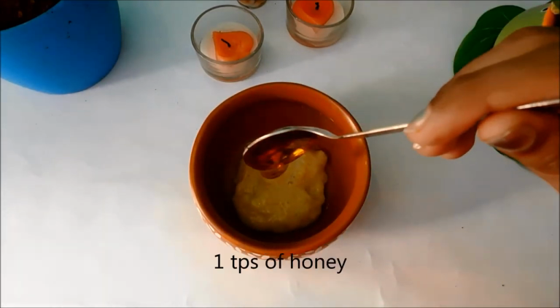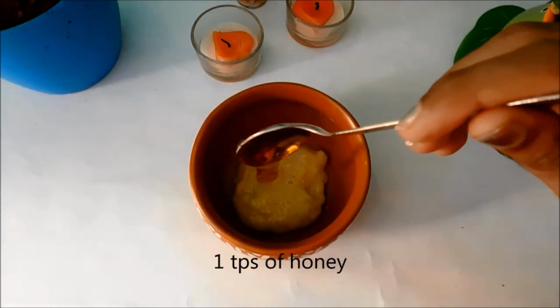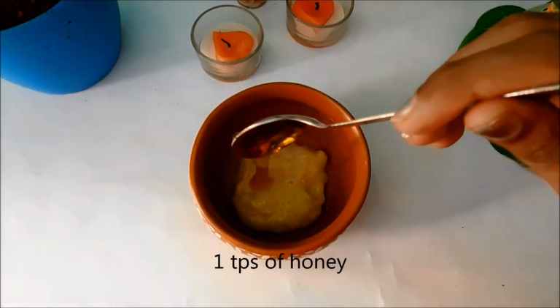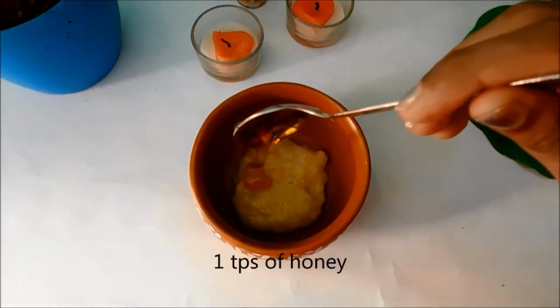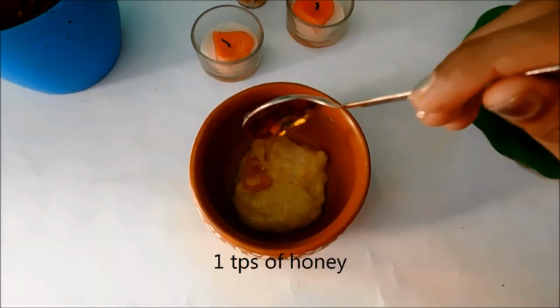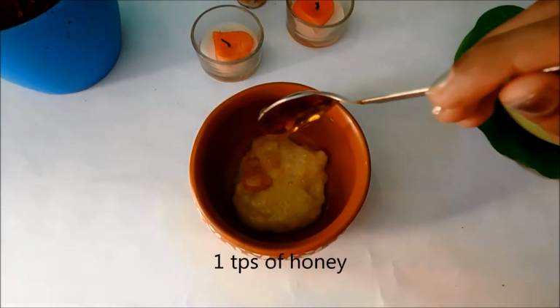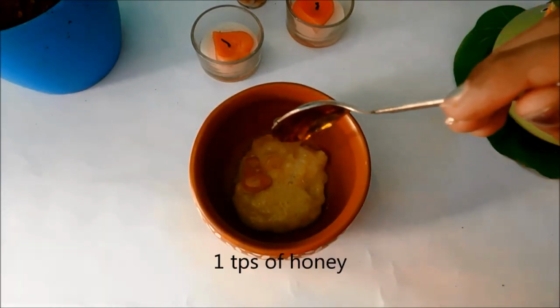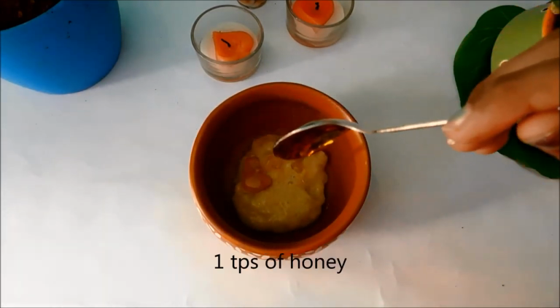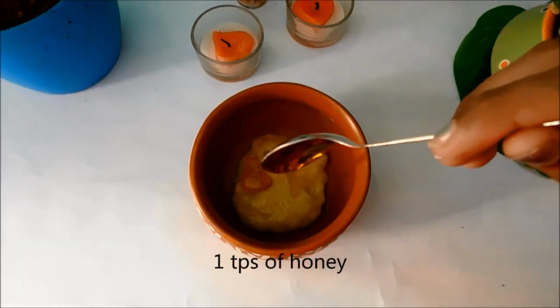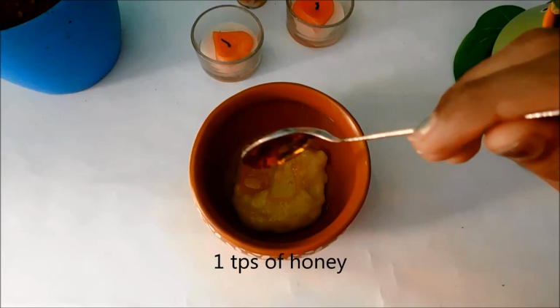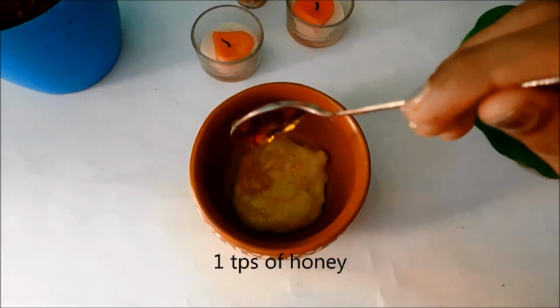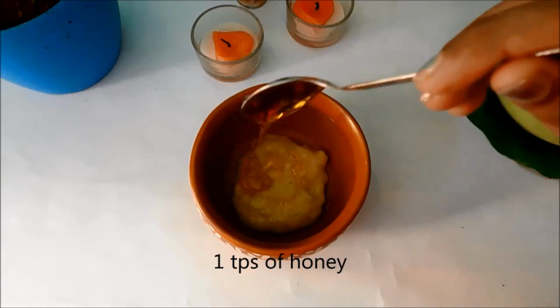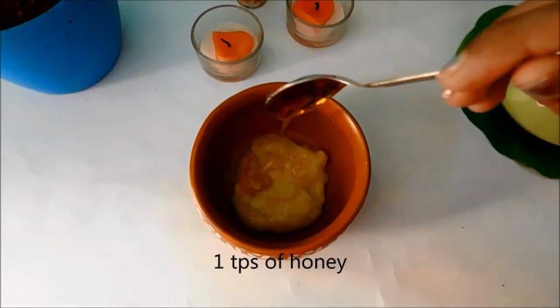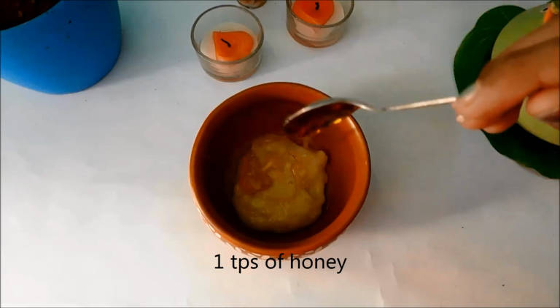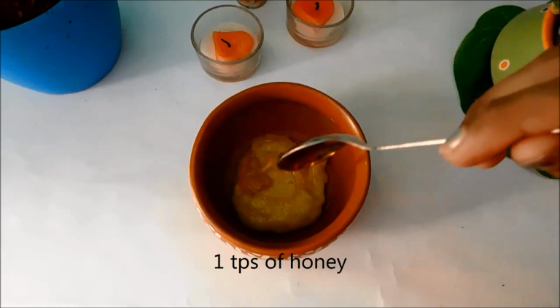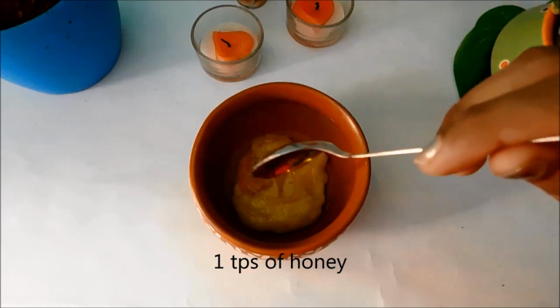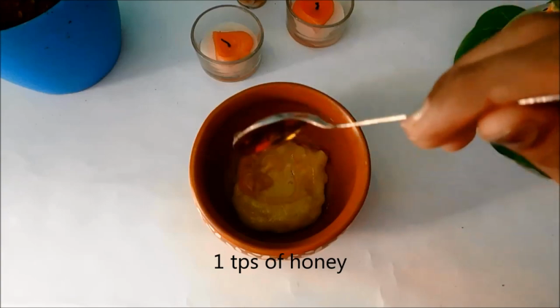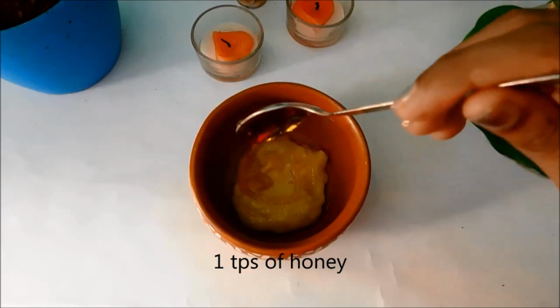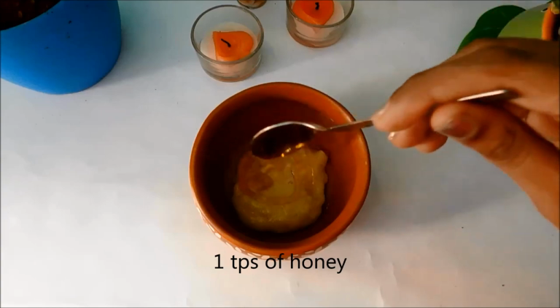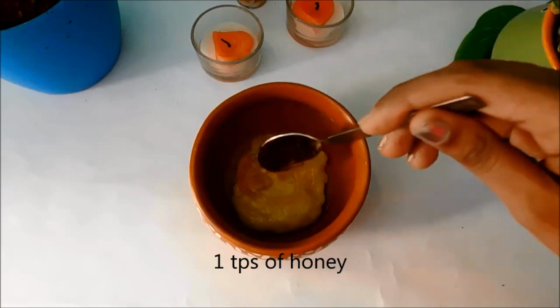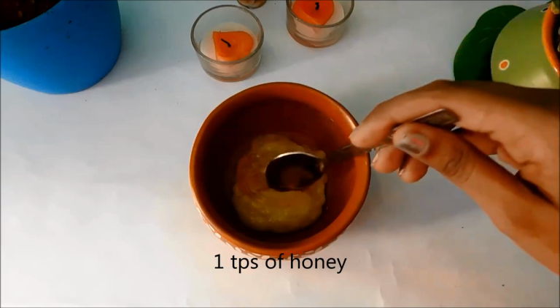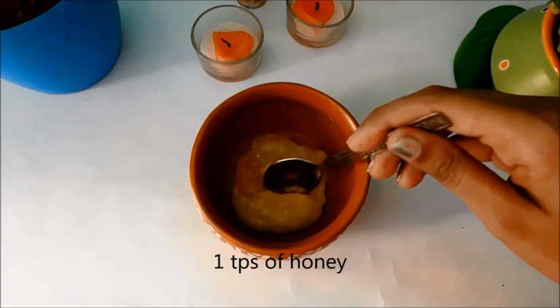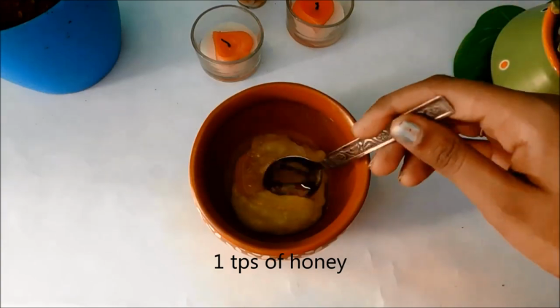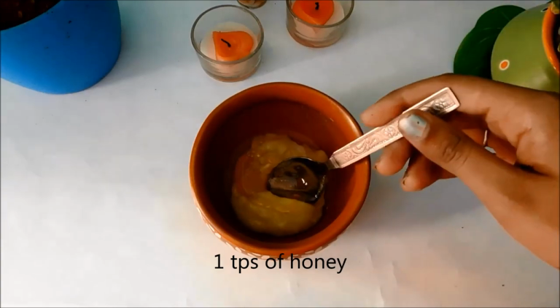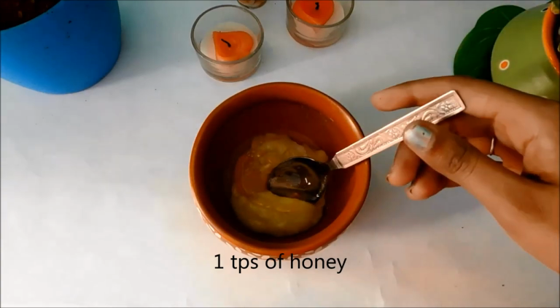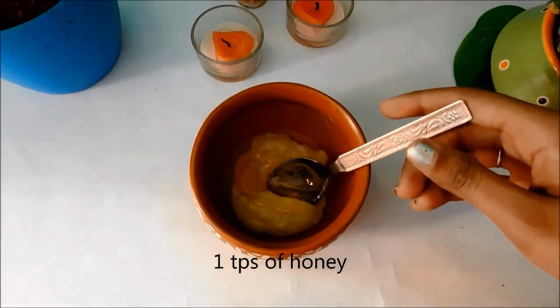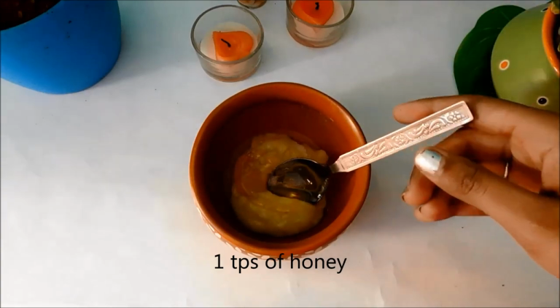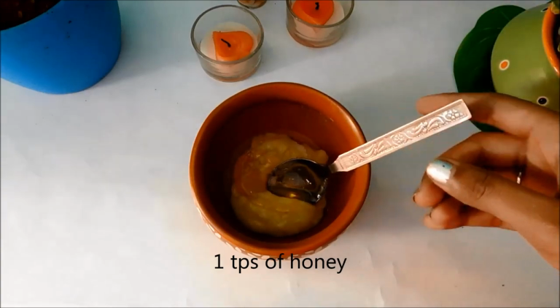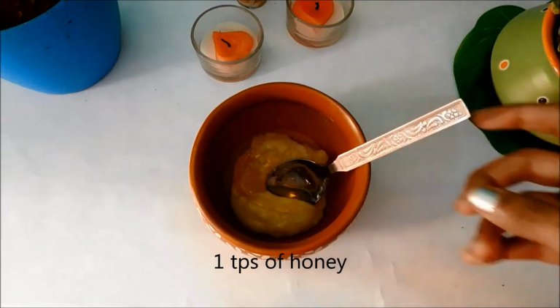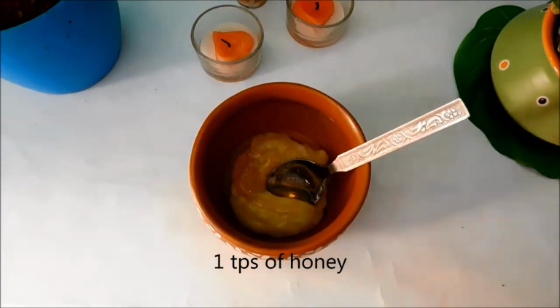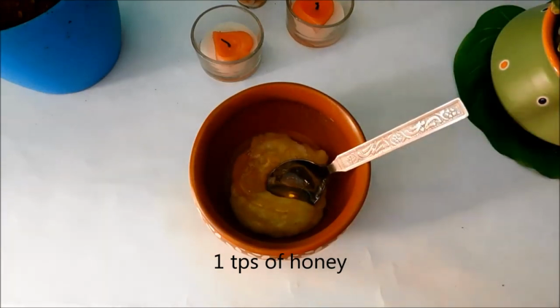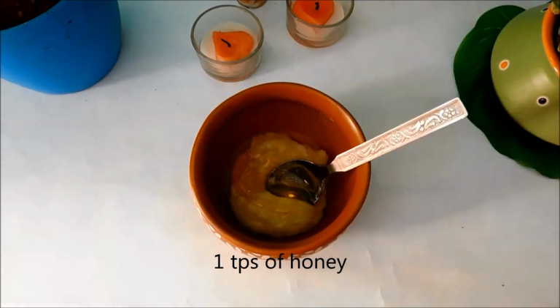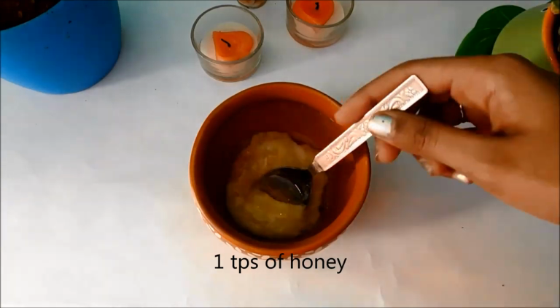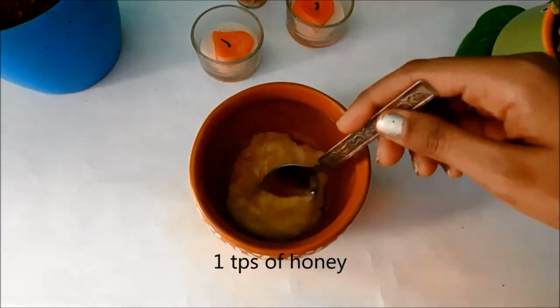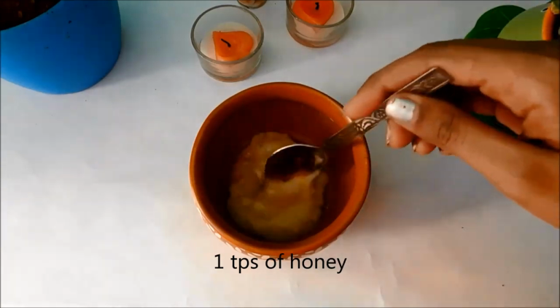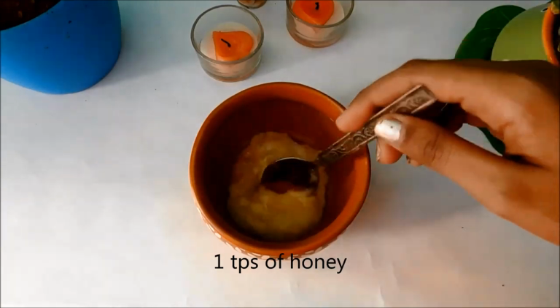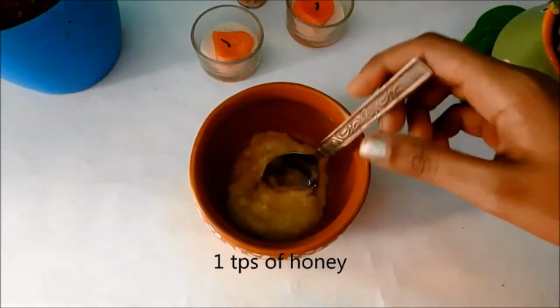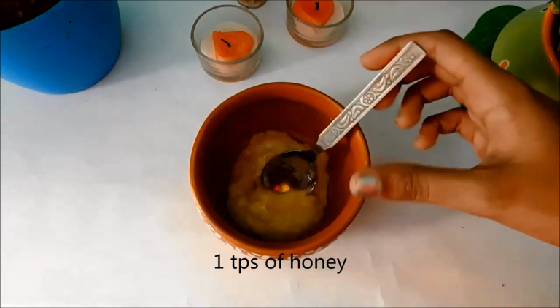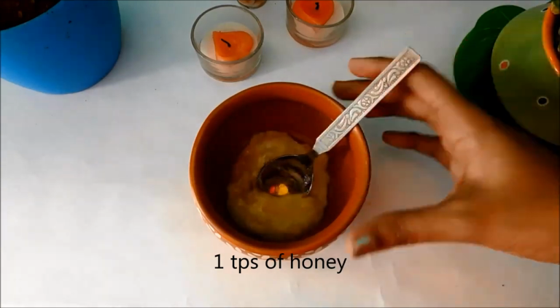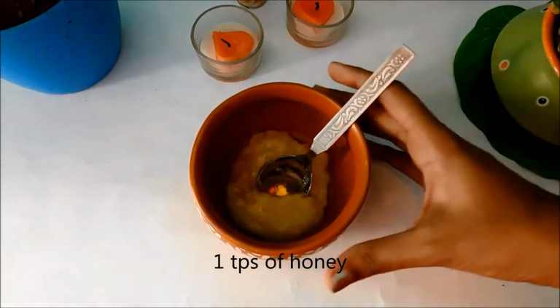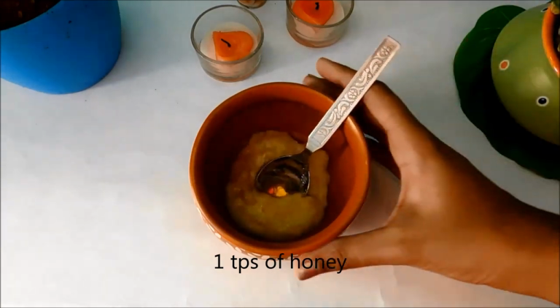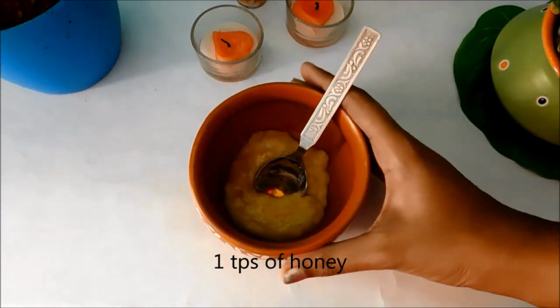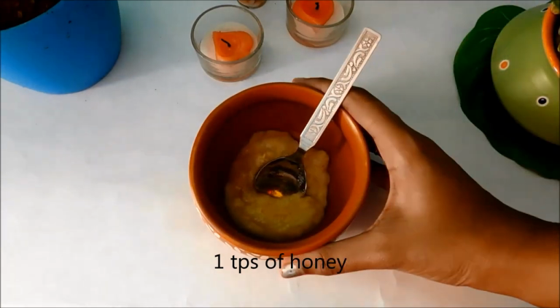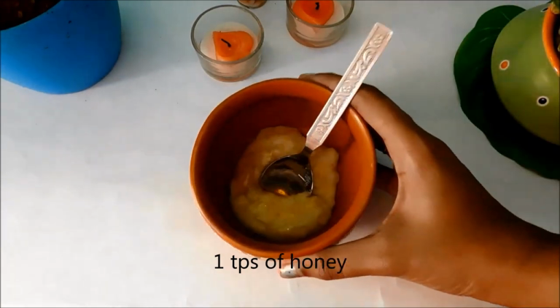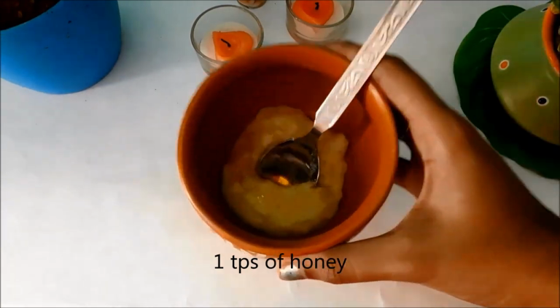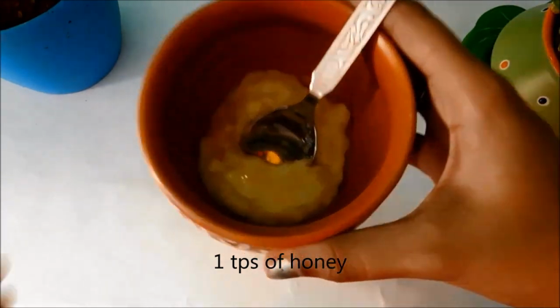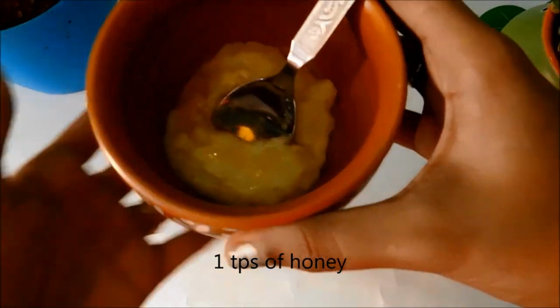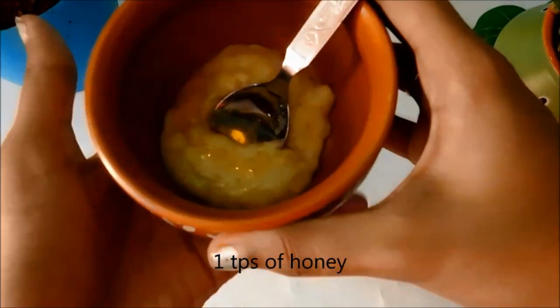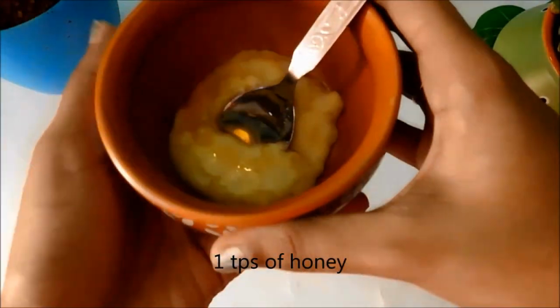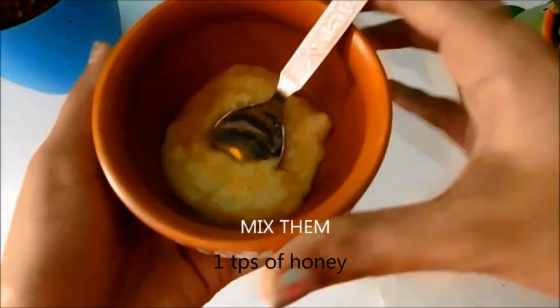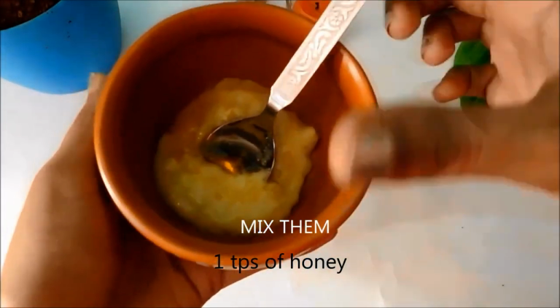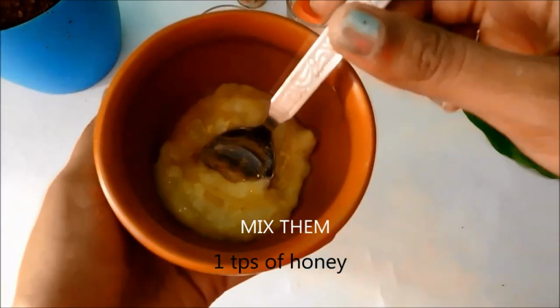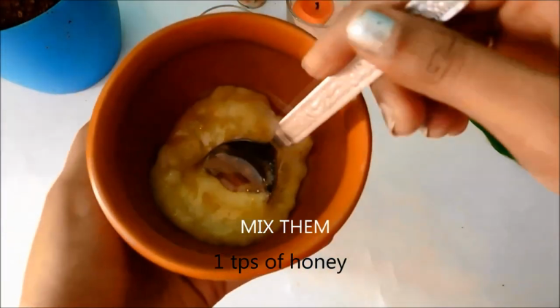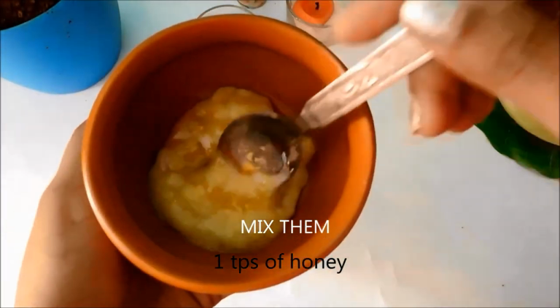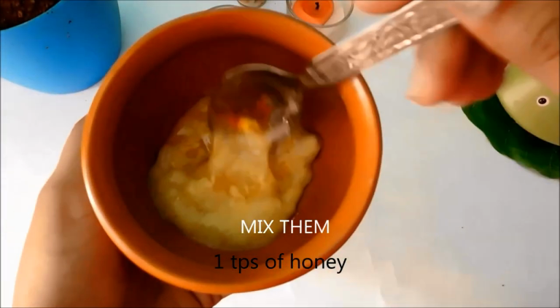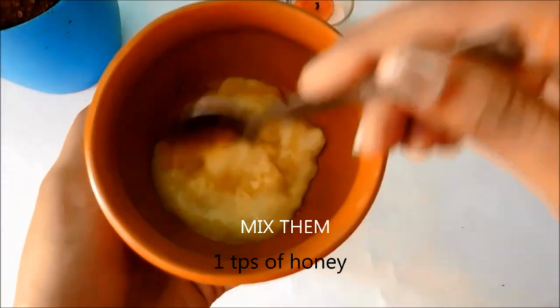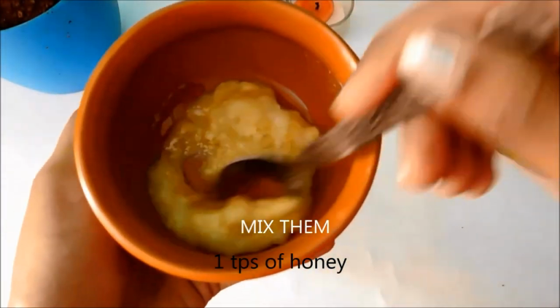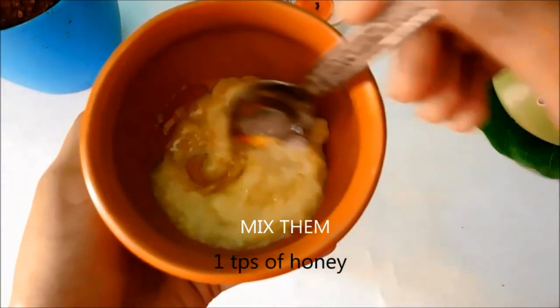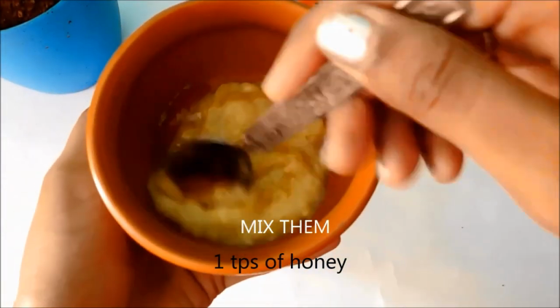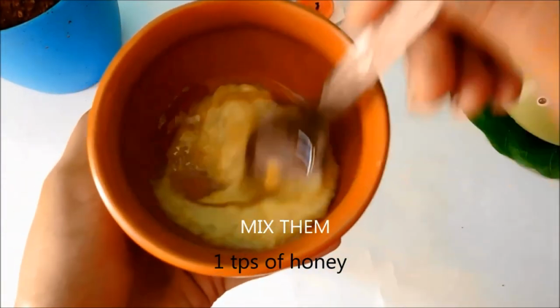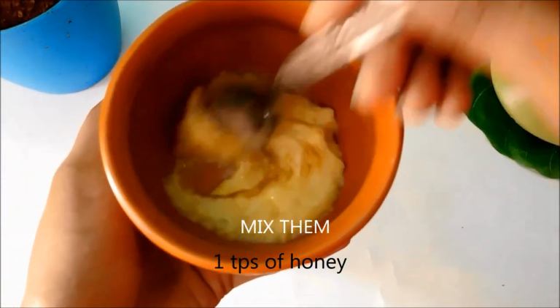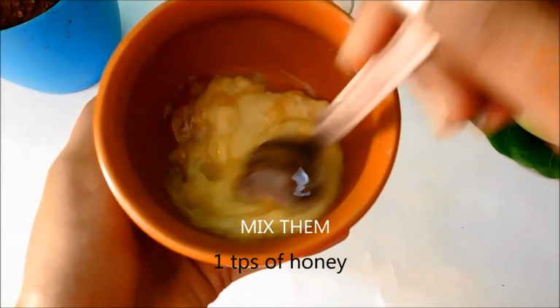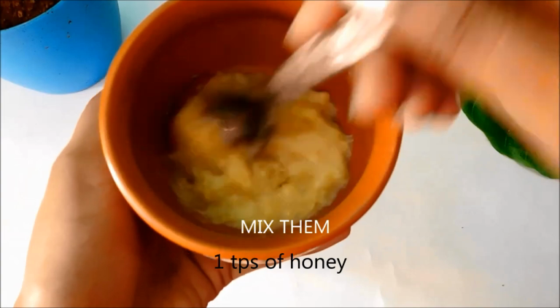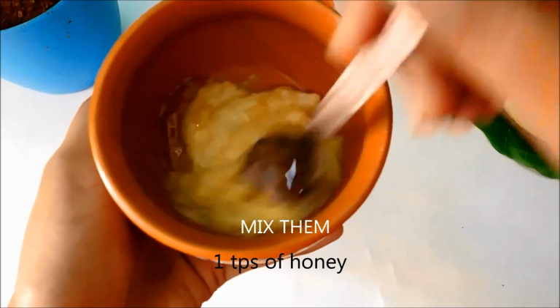Mix them together to make a smooth paste.